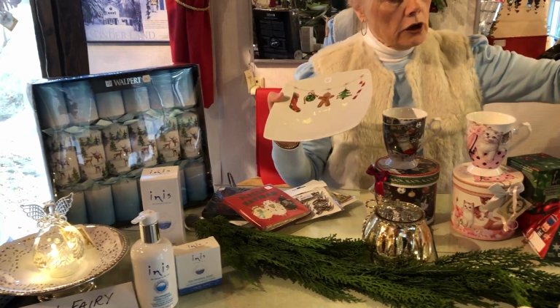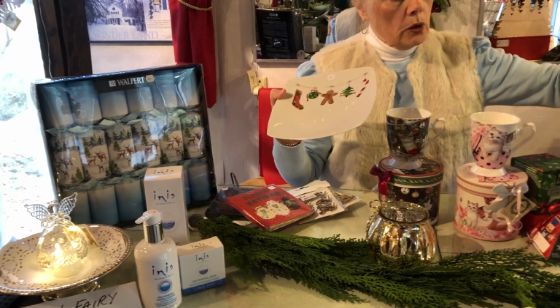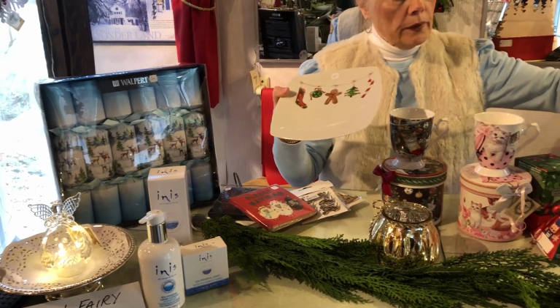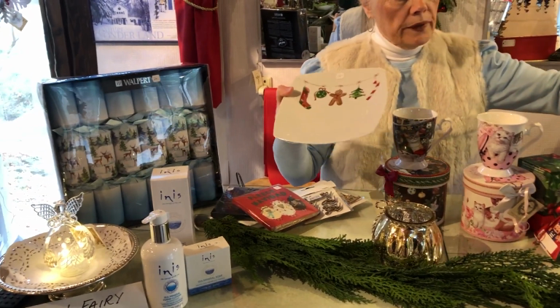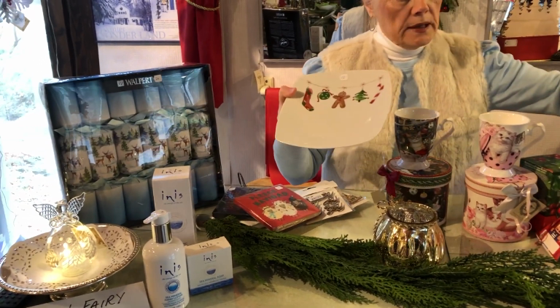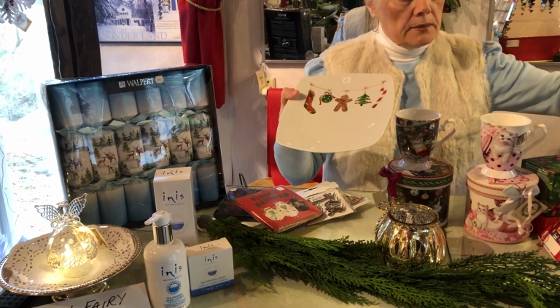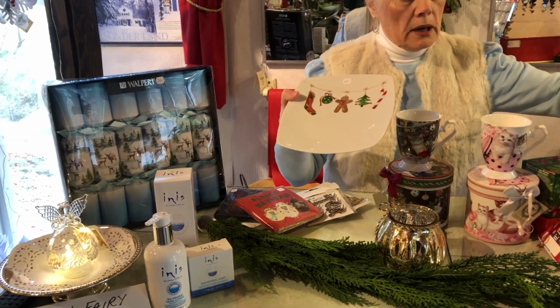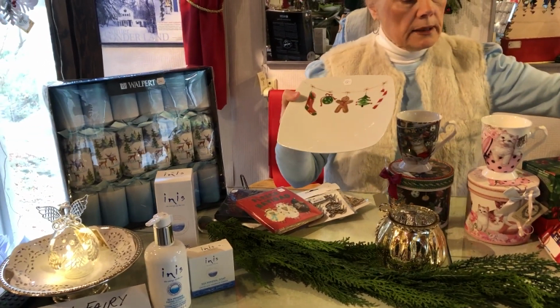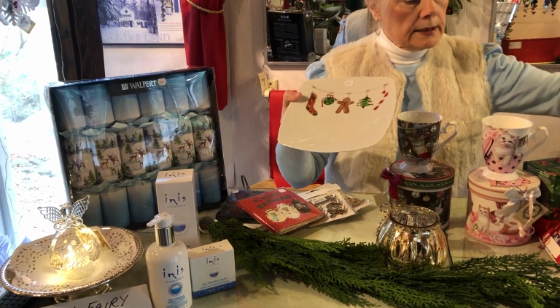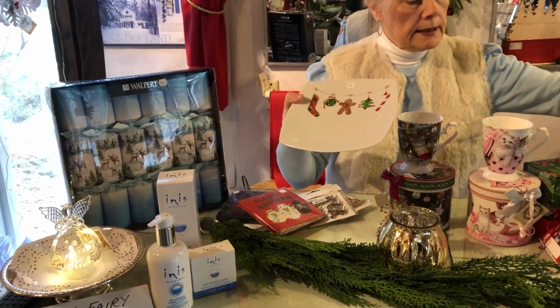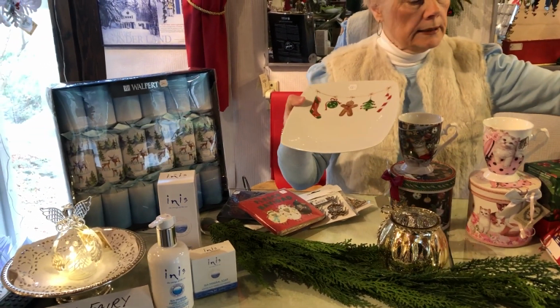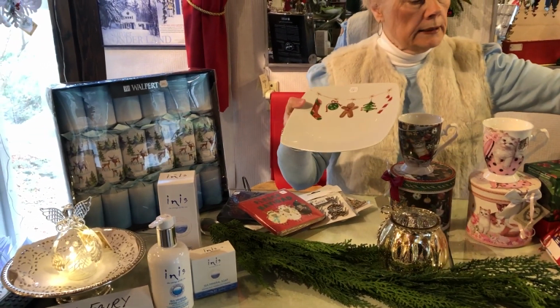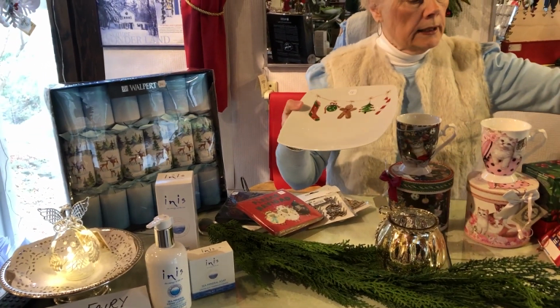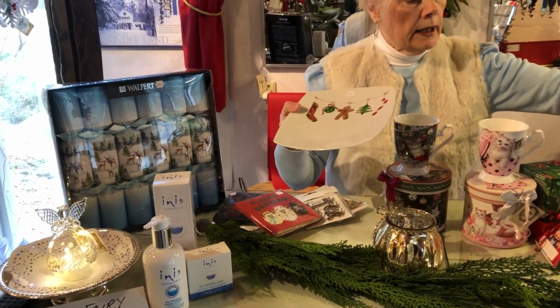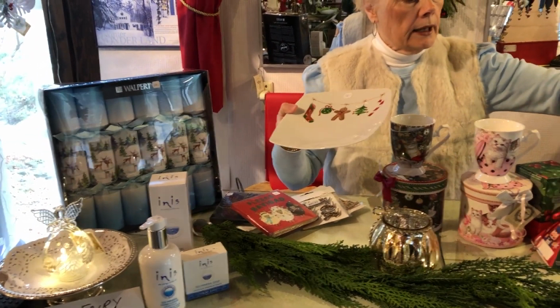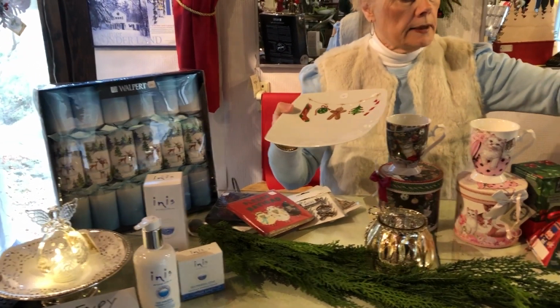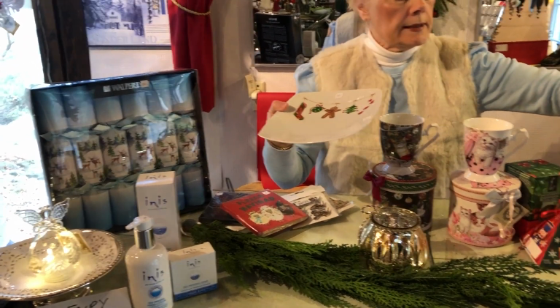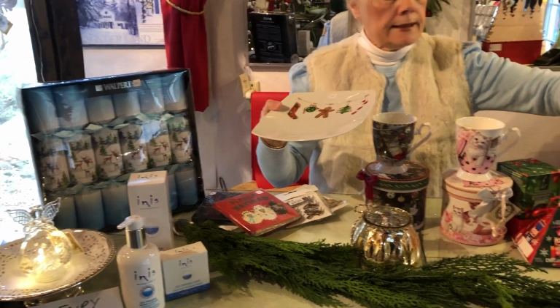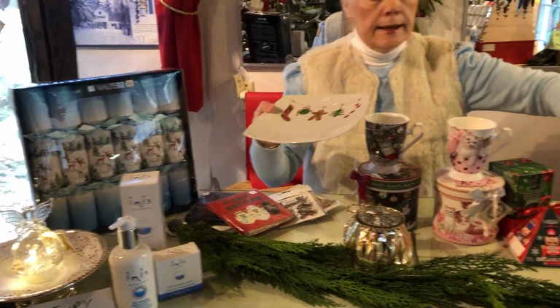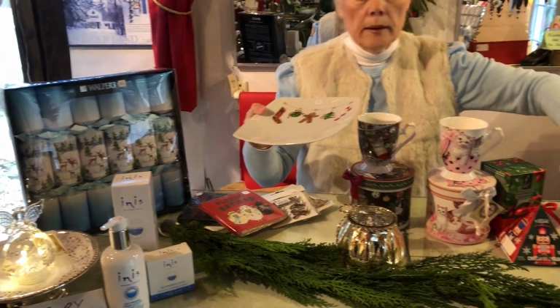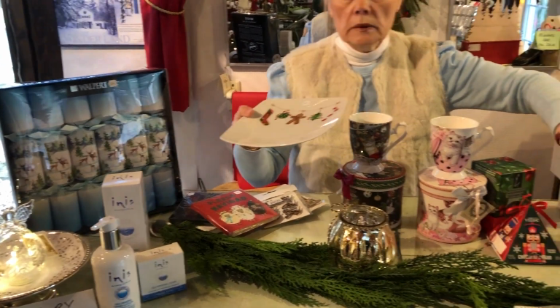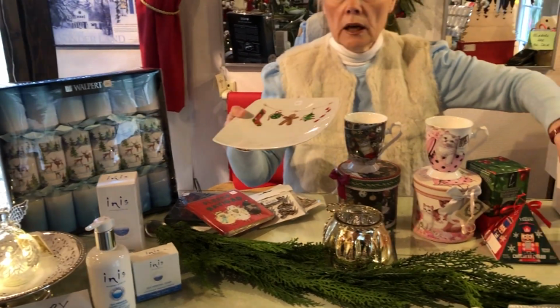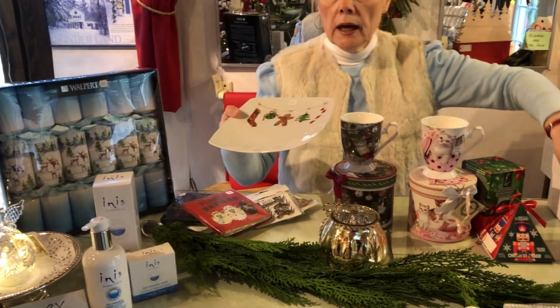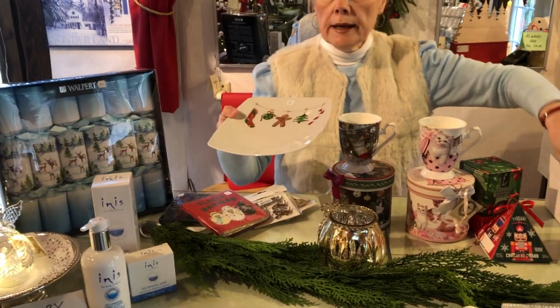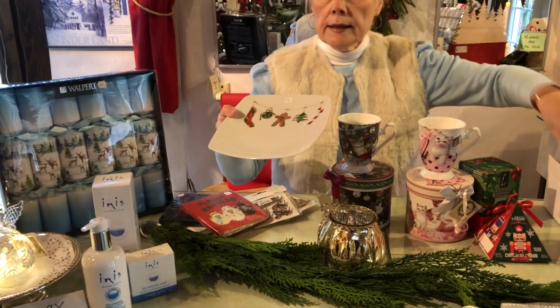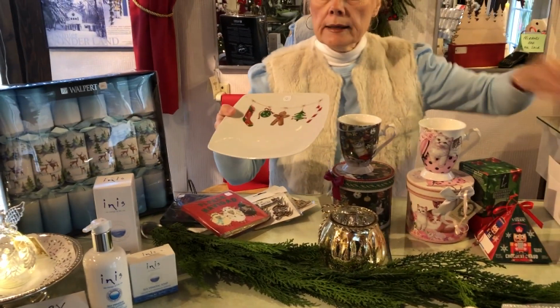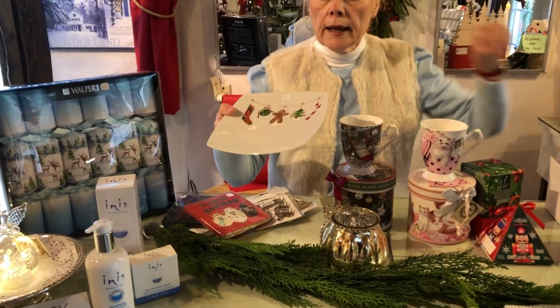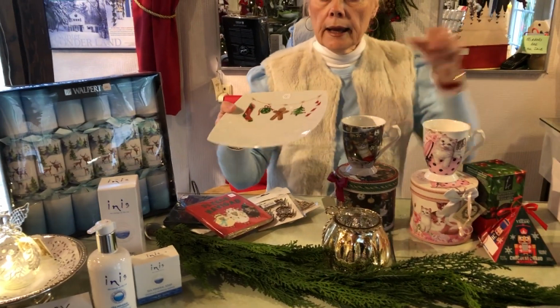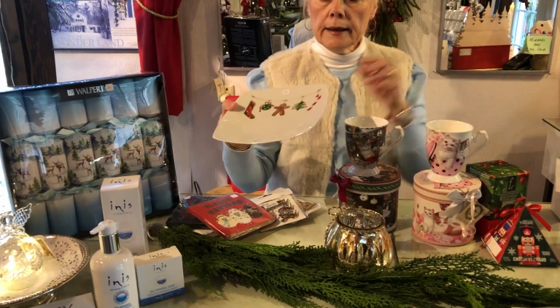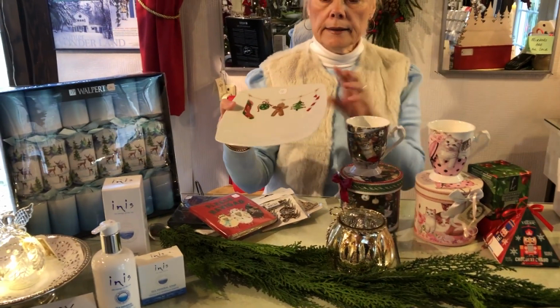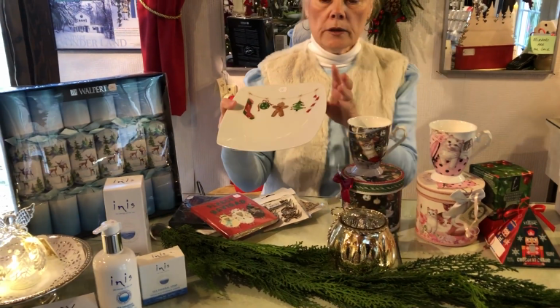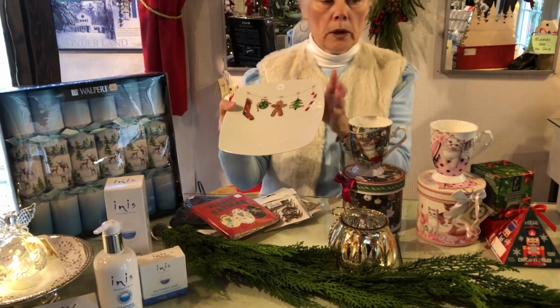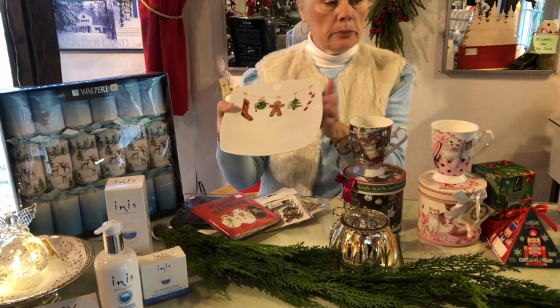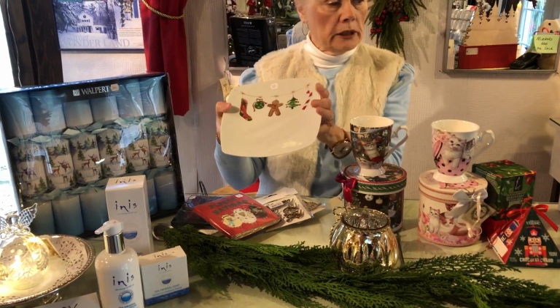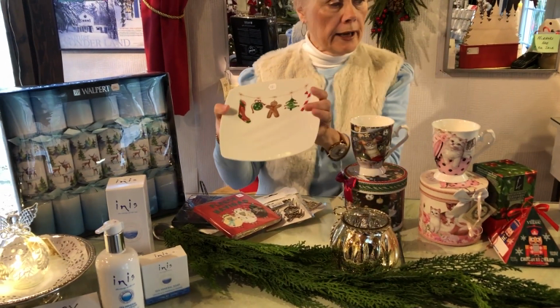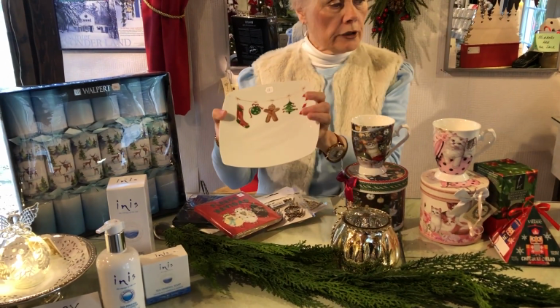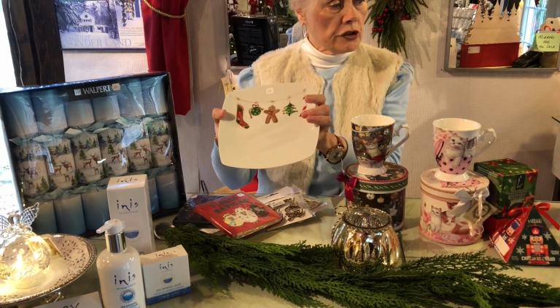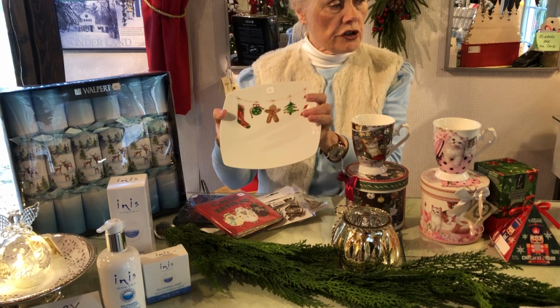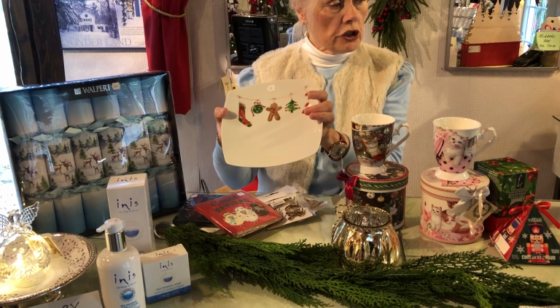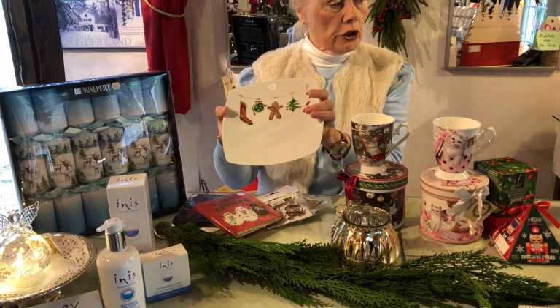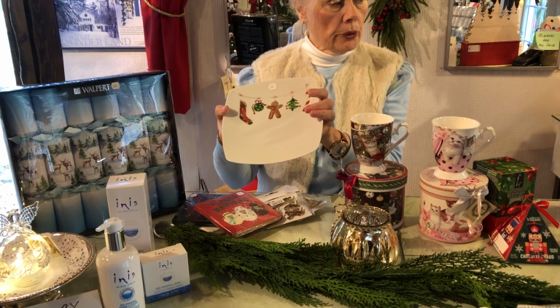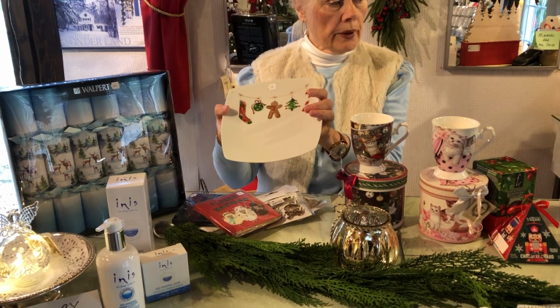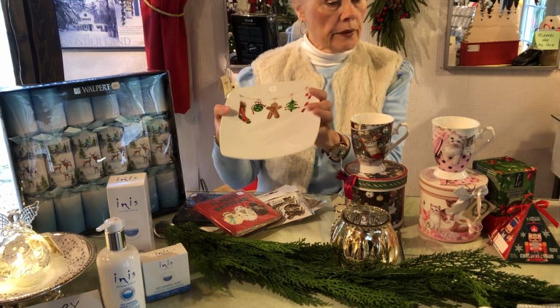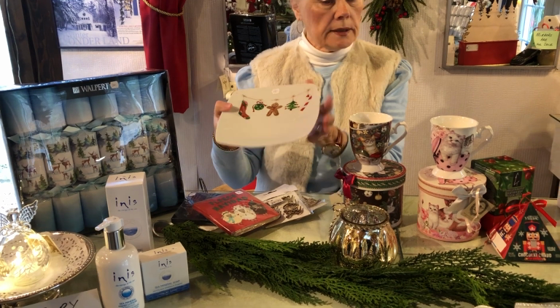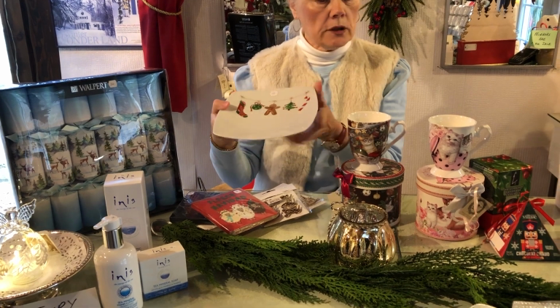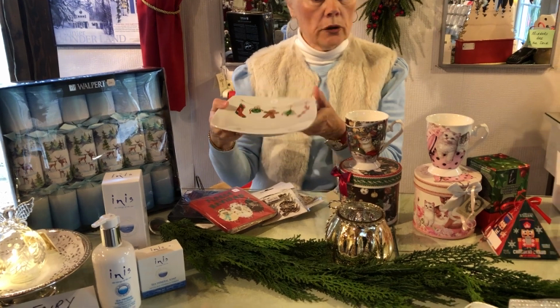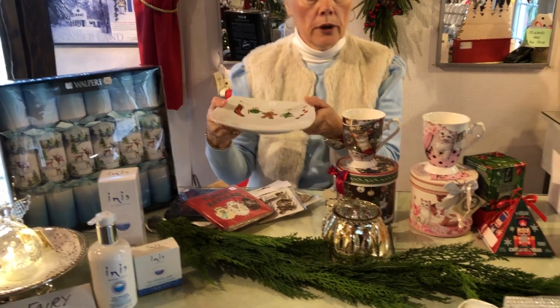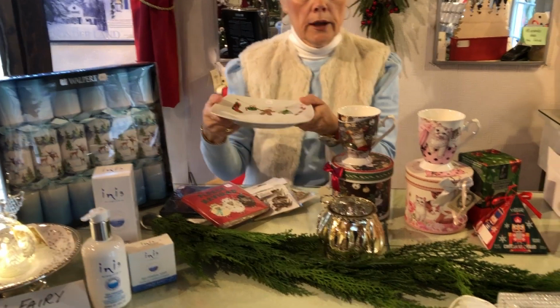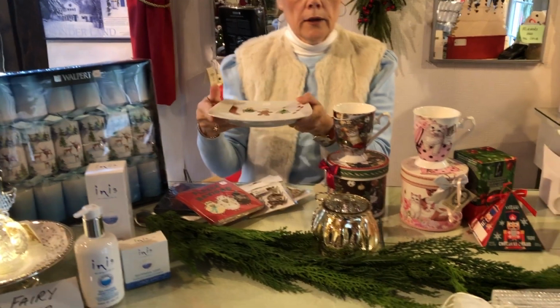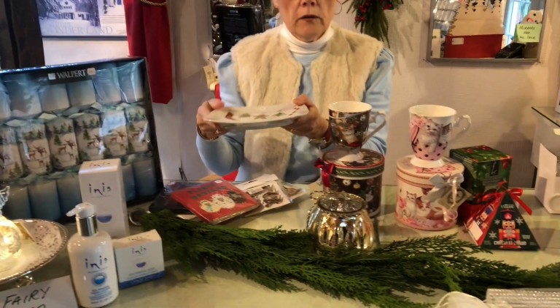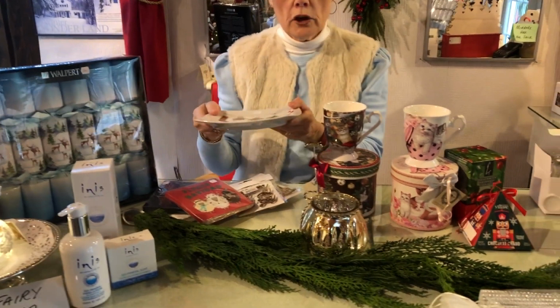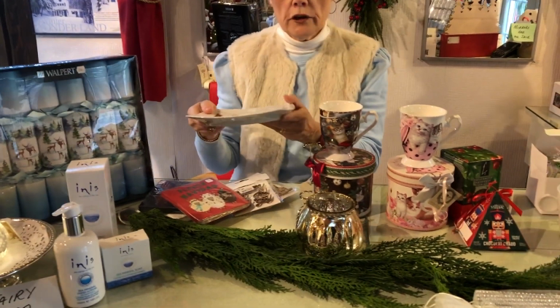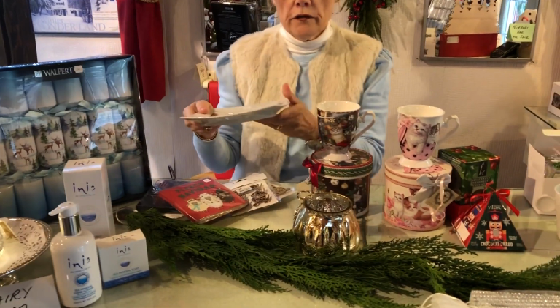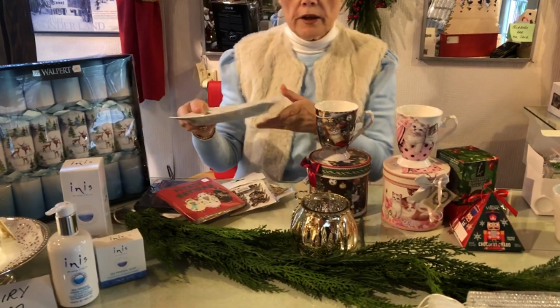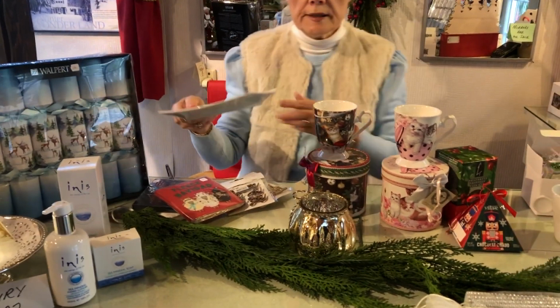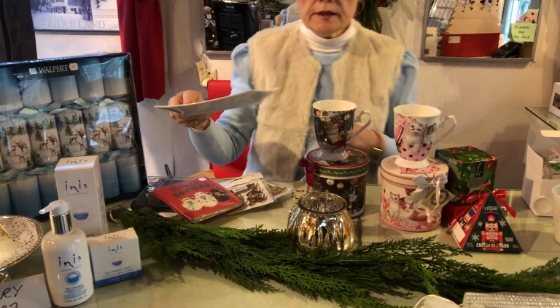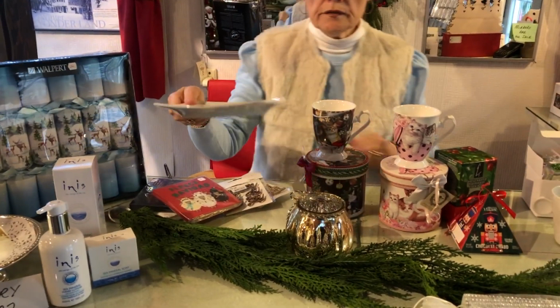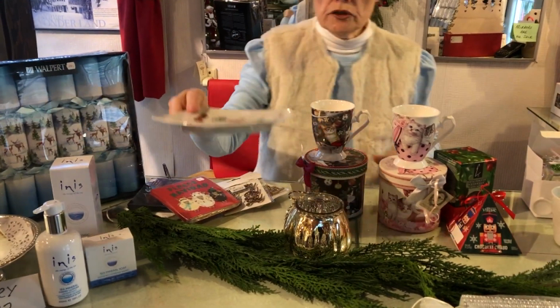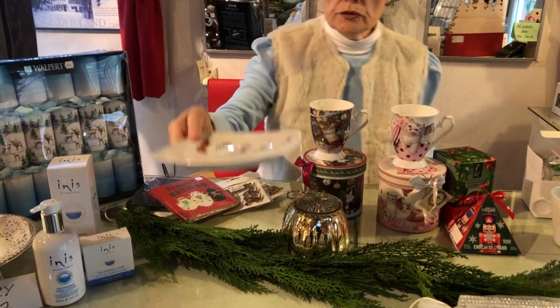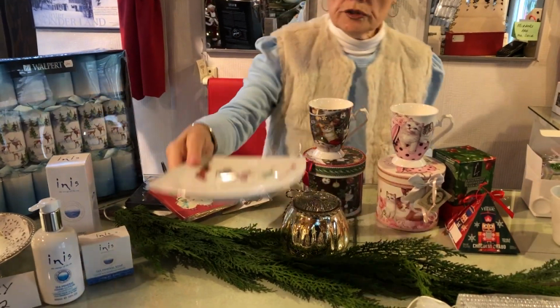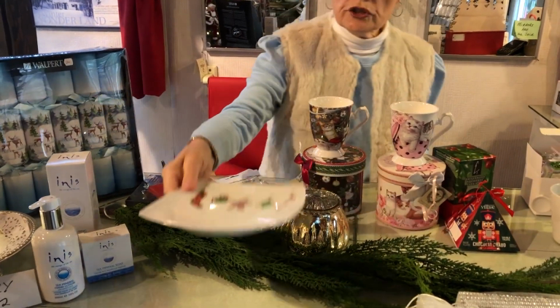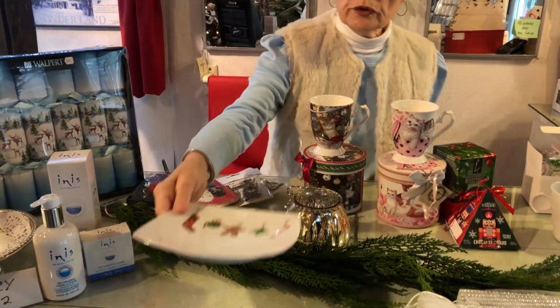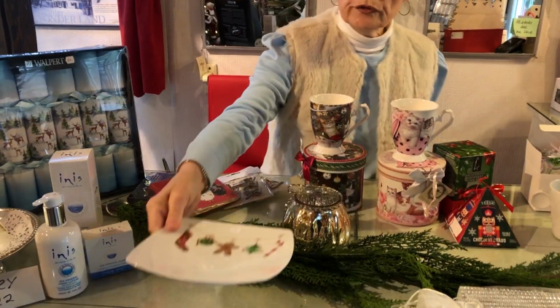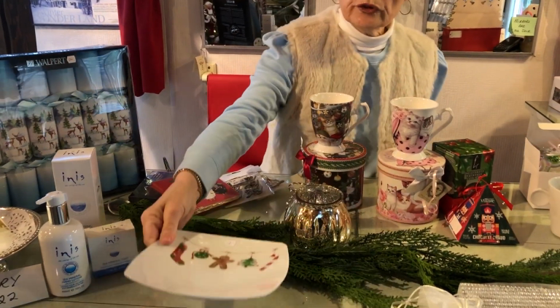We also have these wonderful plates that go with those mugs — same line — and there are platters that go with them too, so very festive to serve your food on.